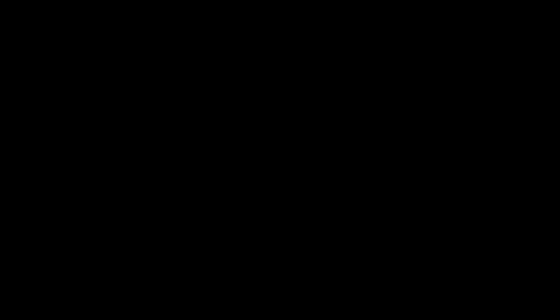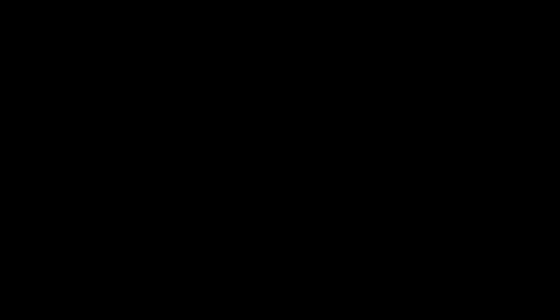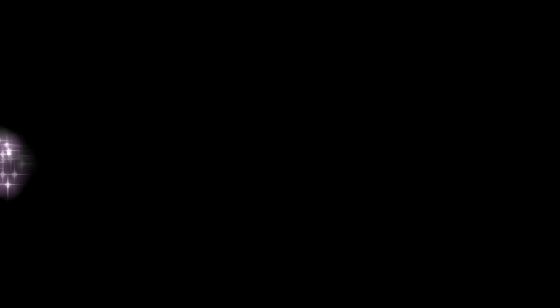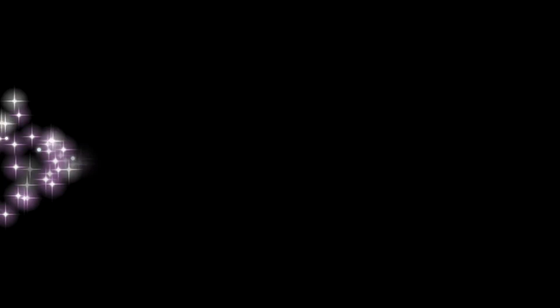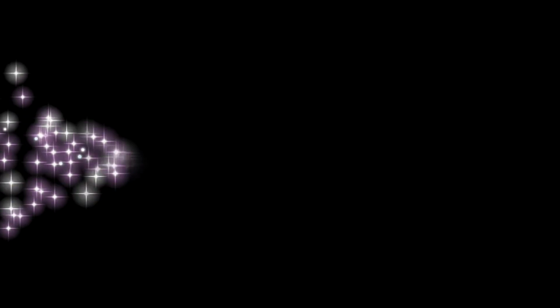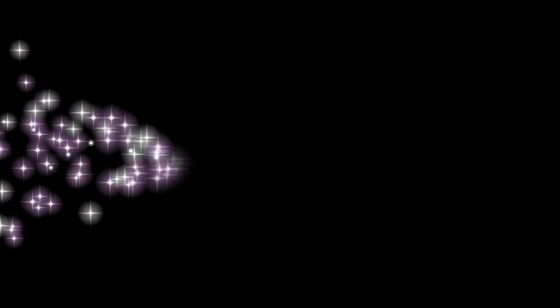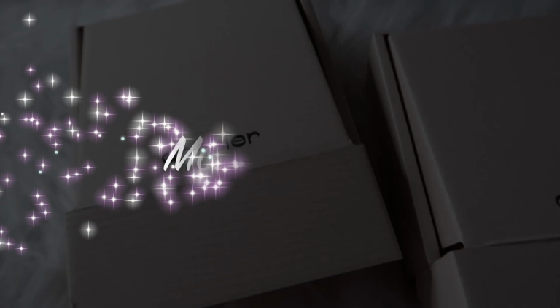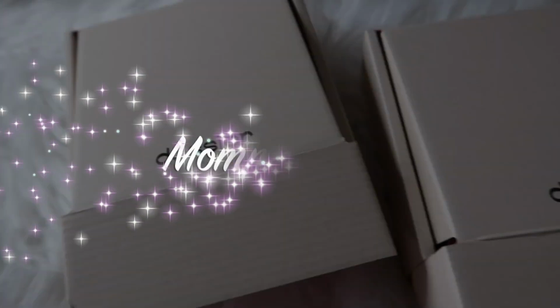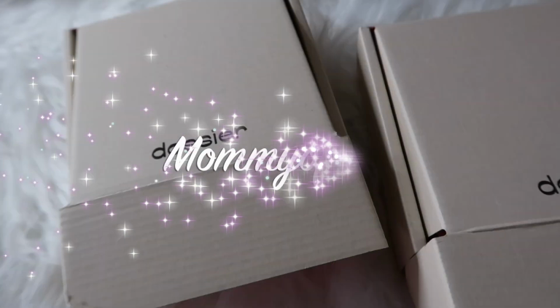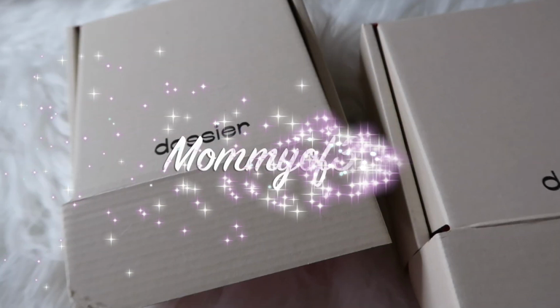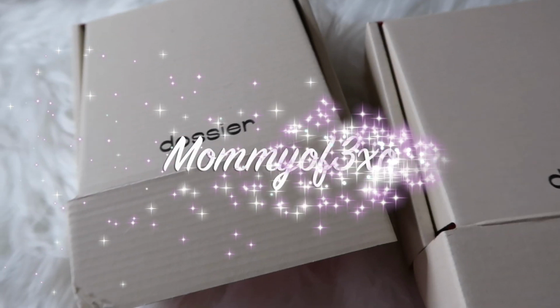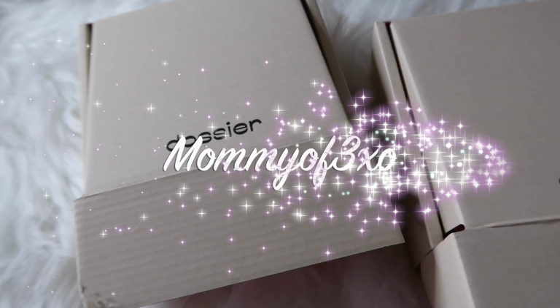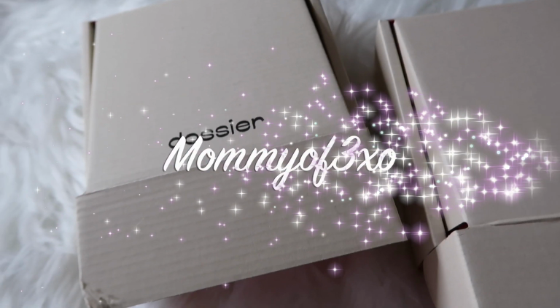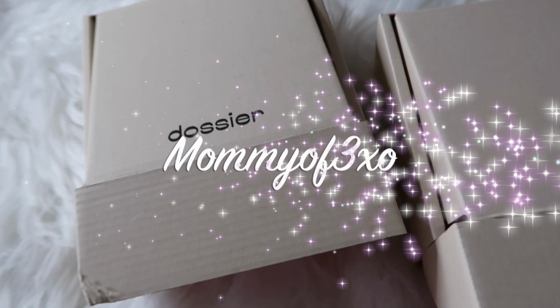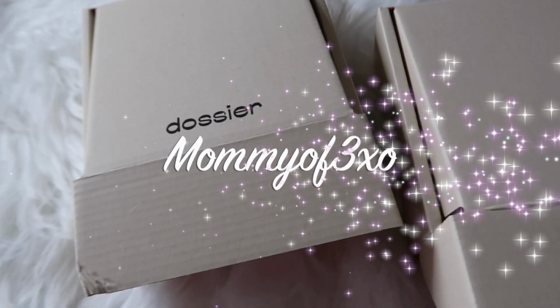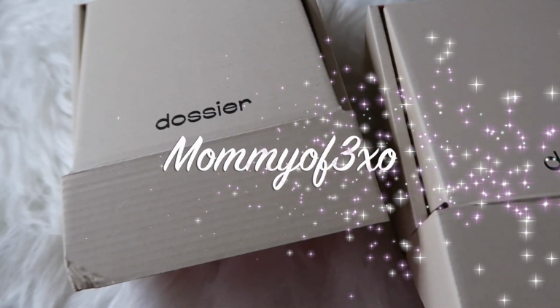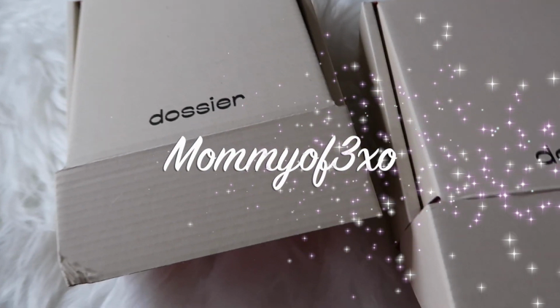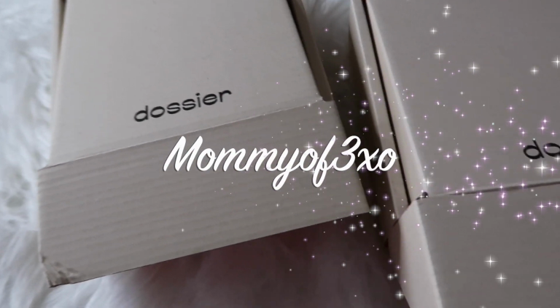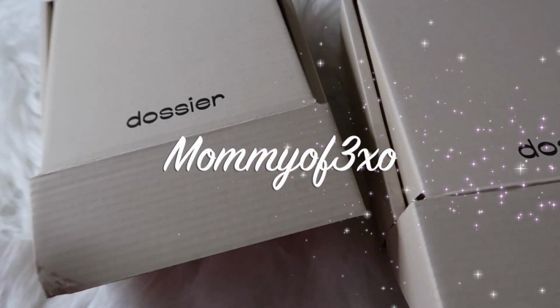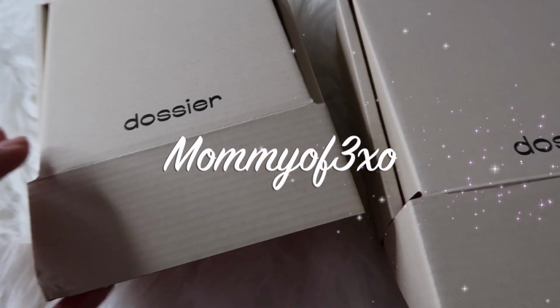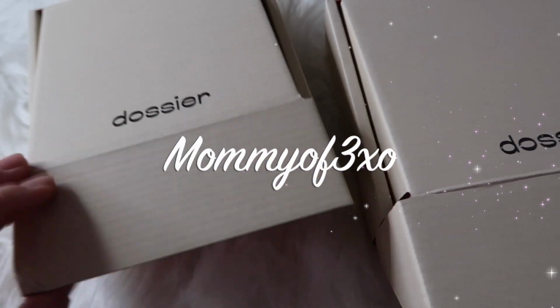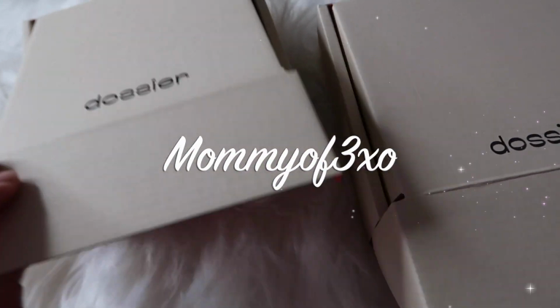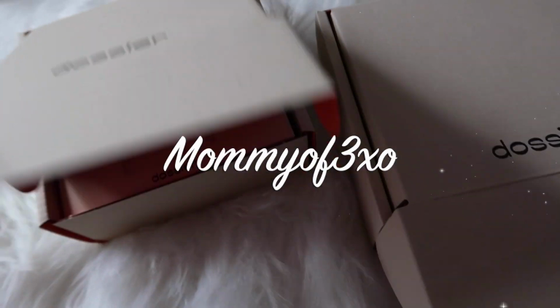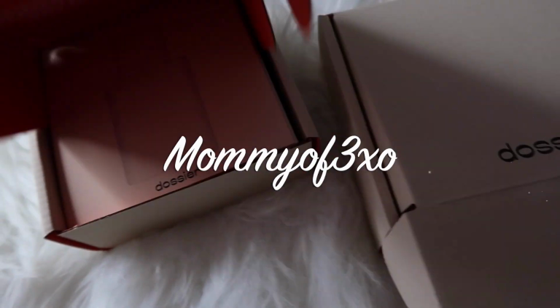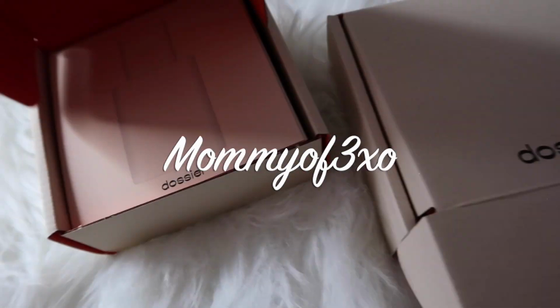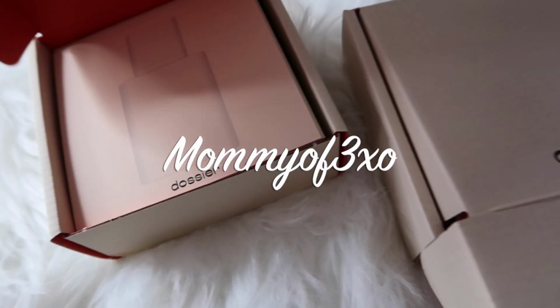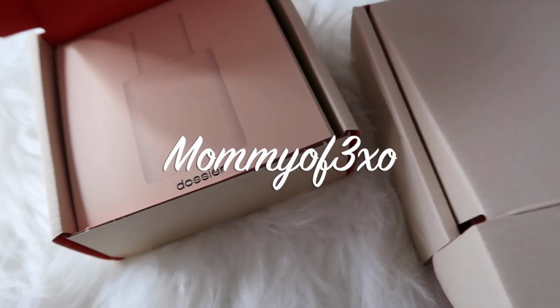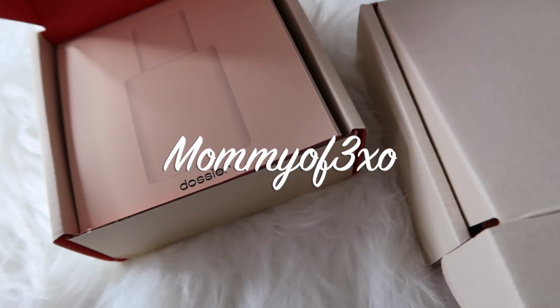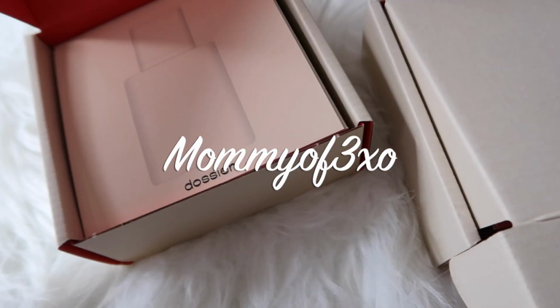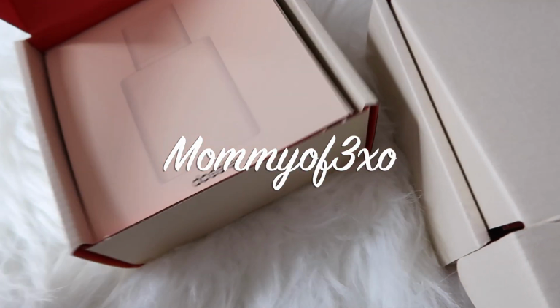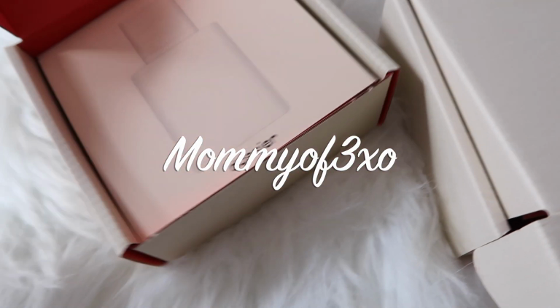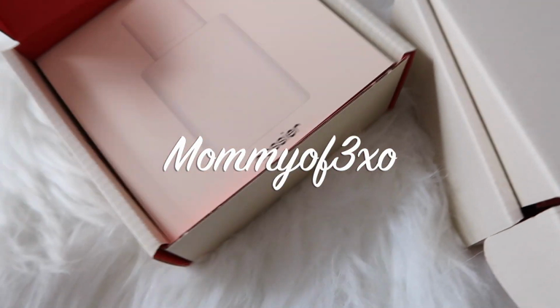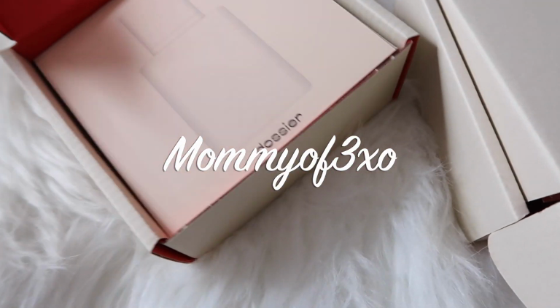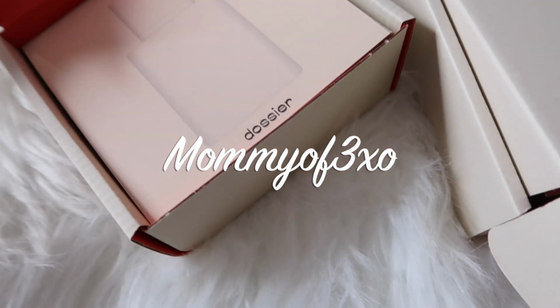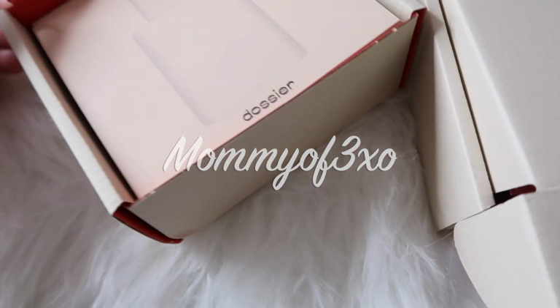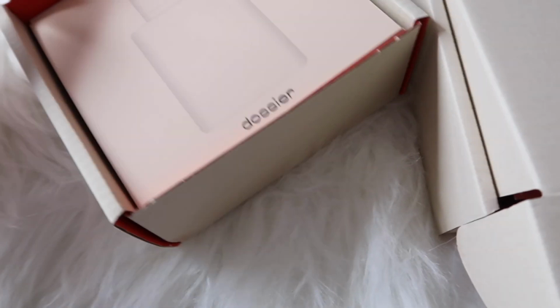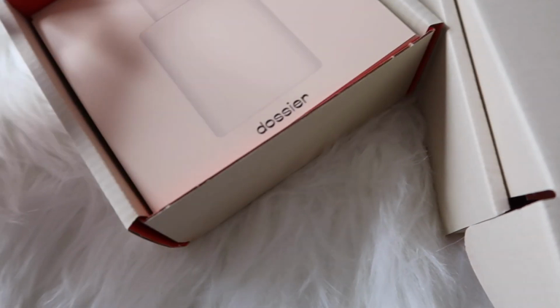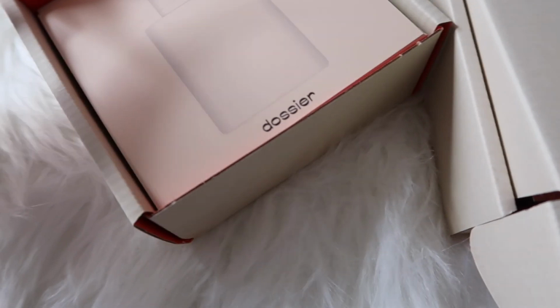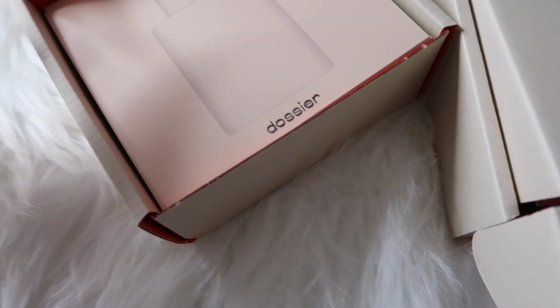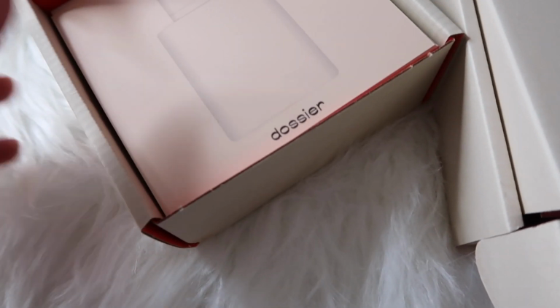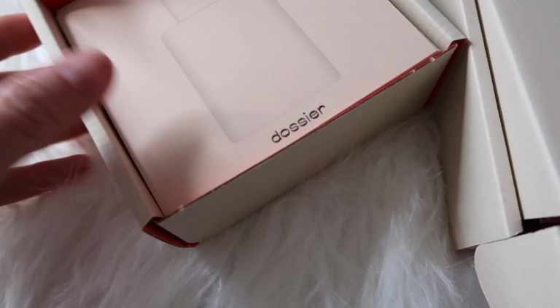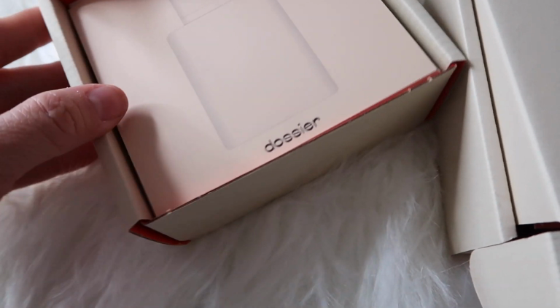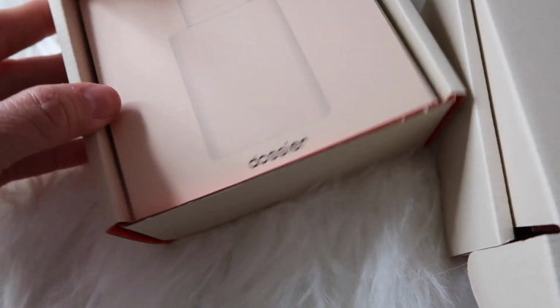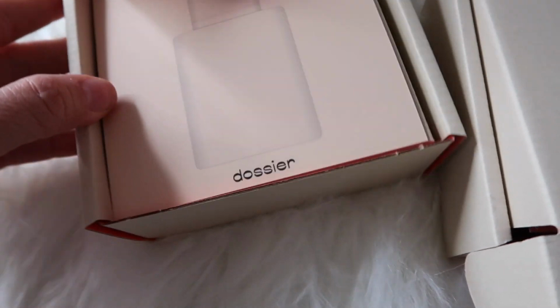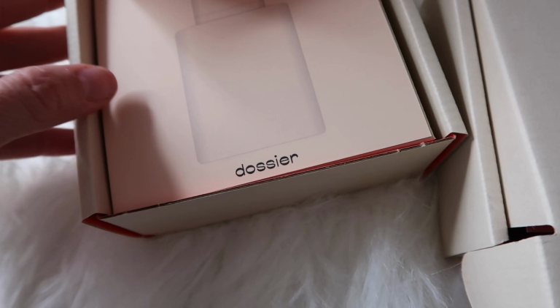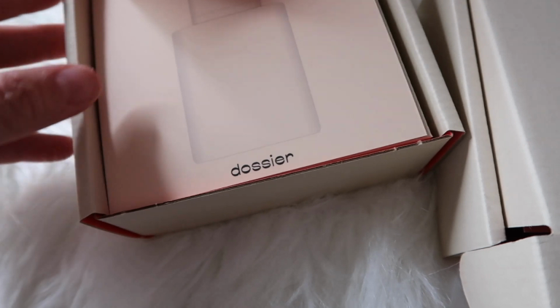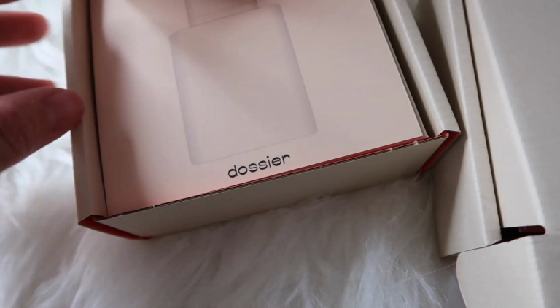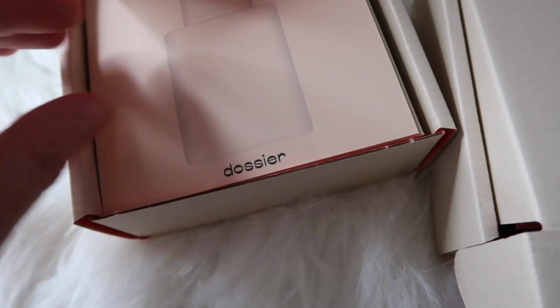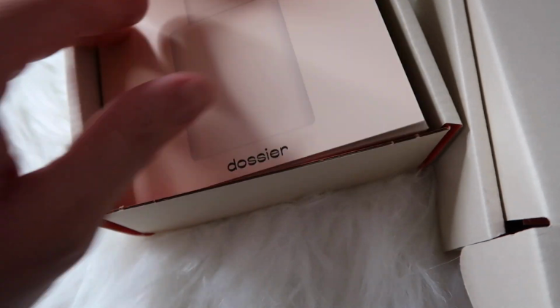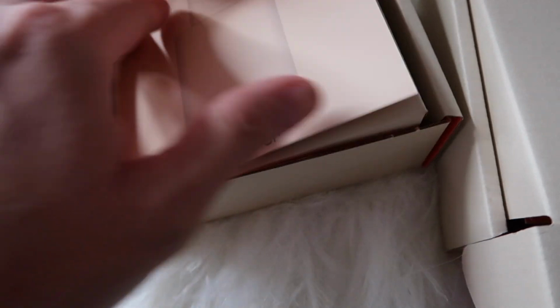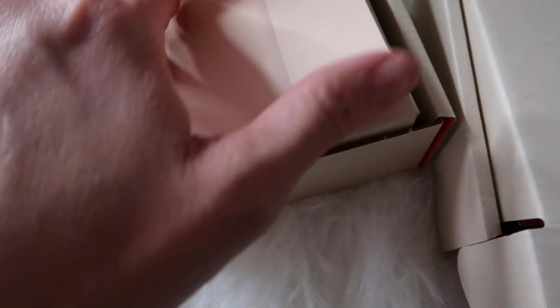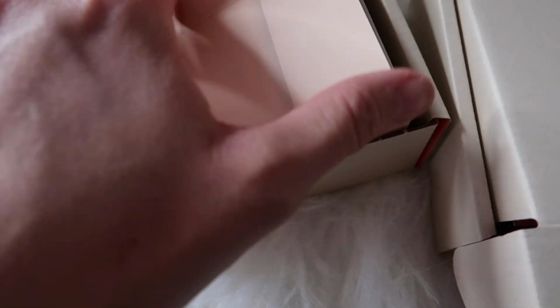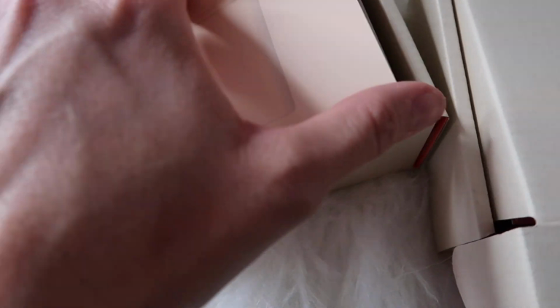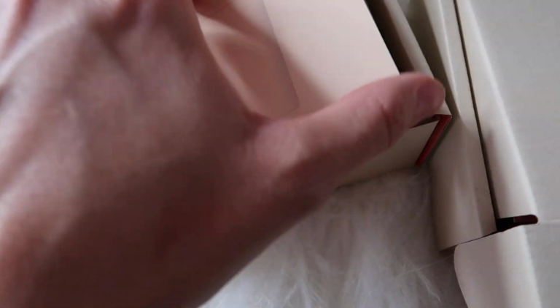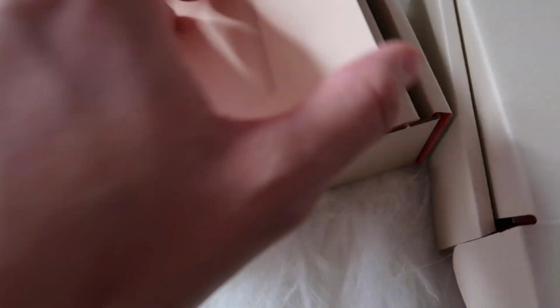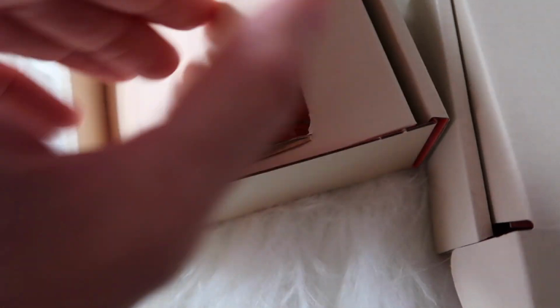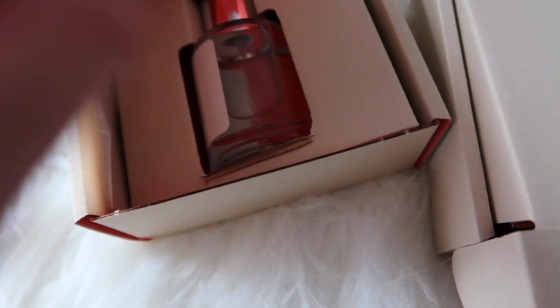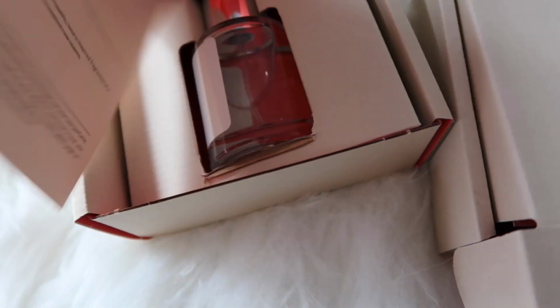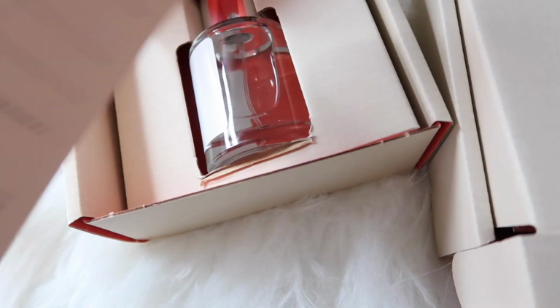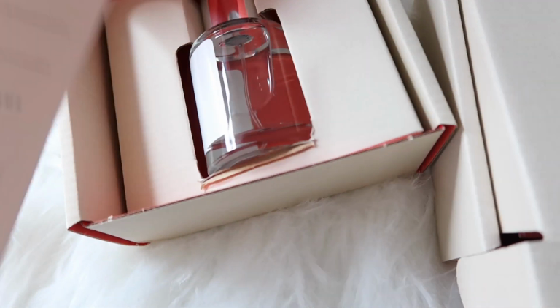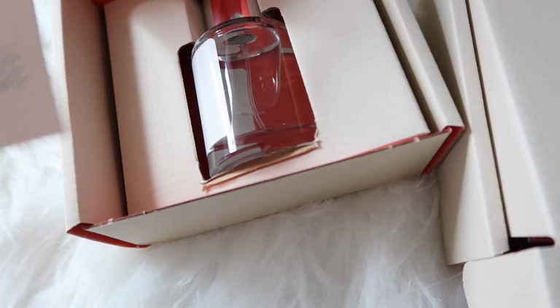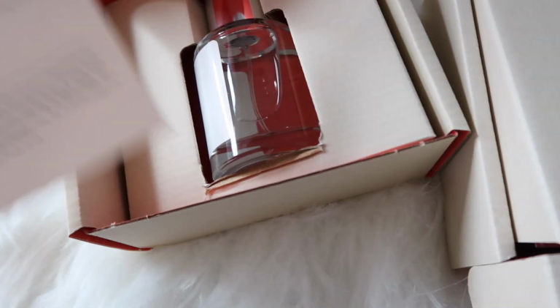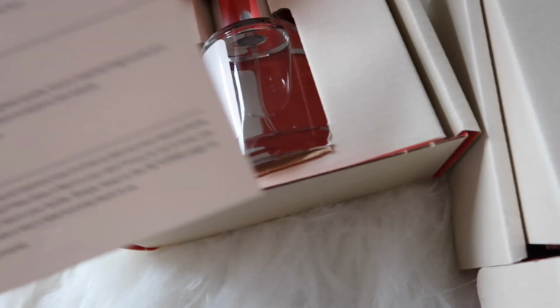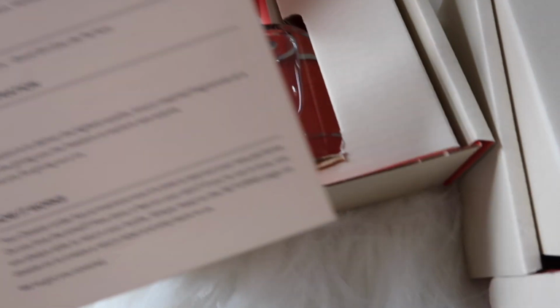Hey you guys, welcome back to another video. So I want to show you these Dossier perfumes that were sent to us.